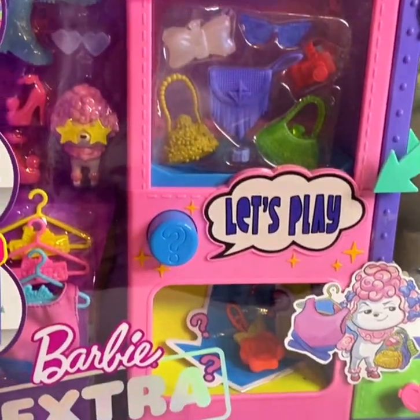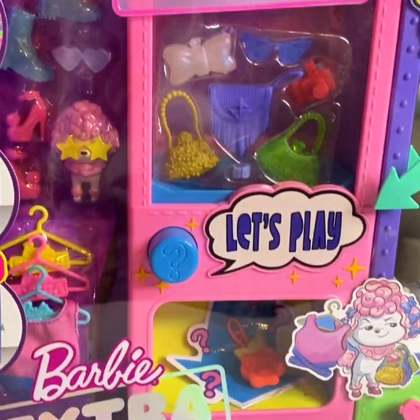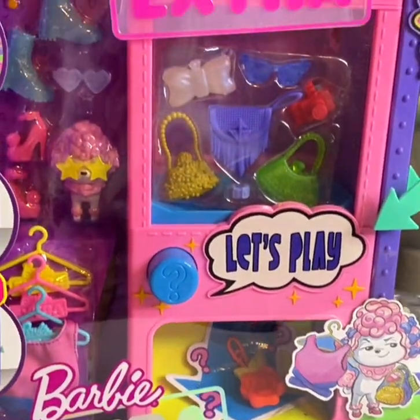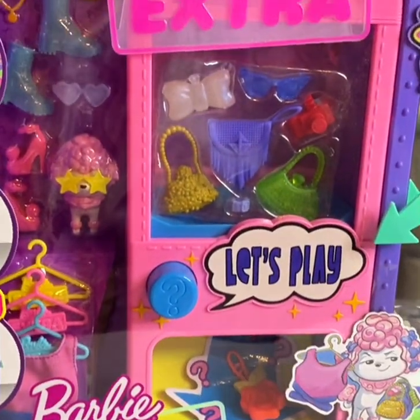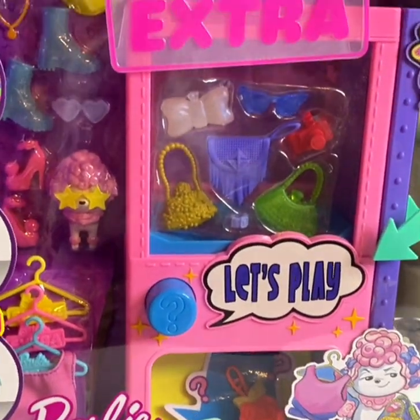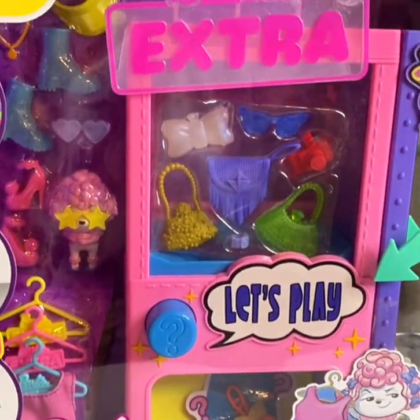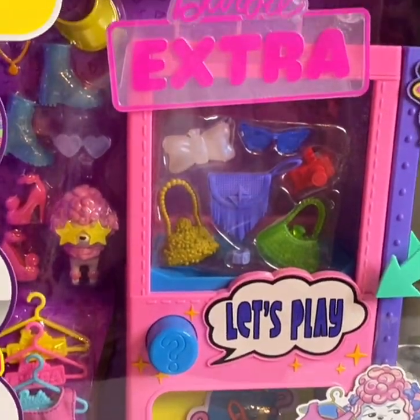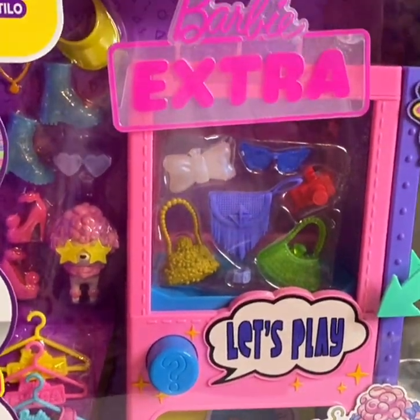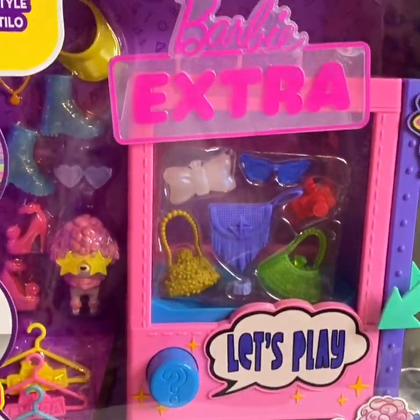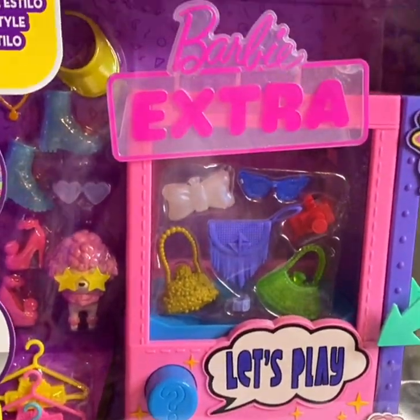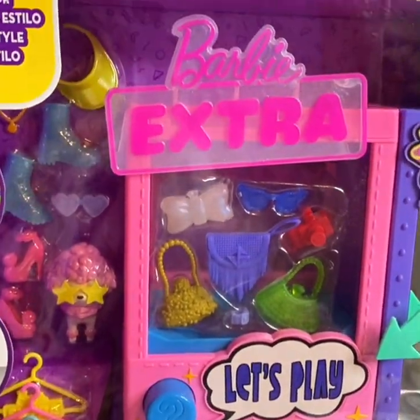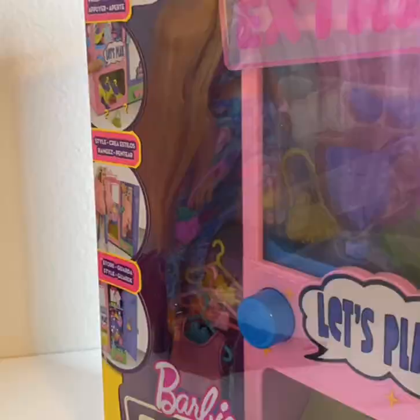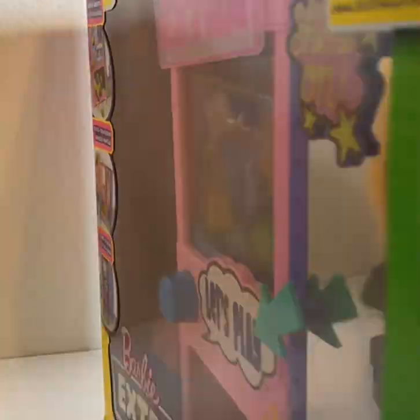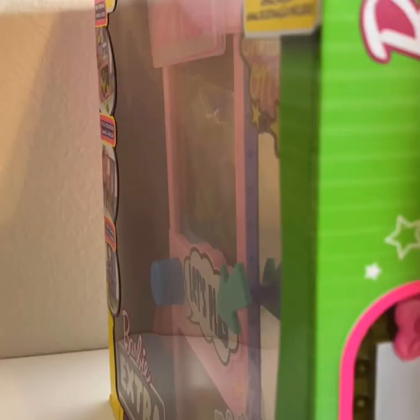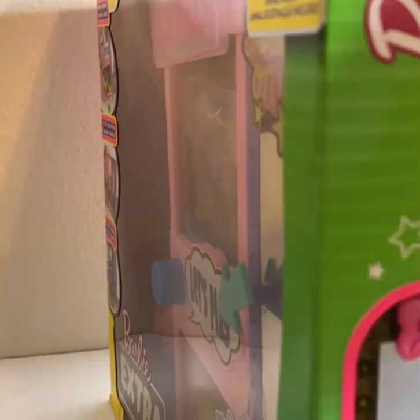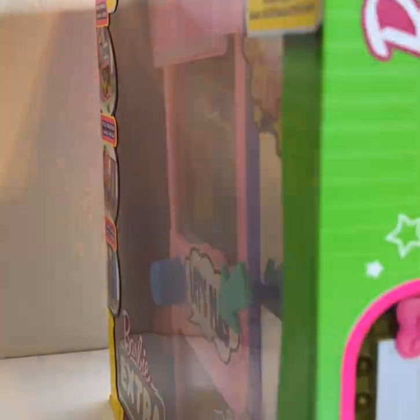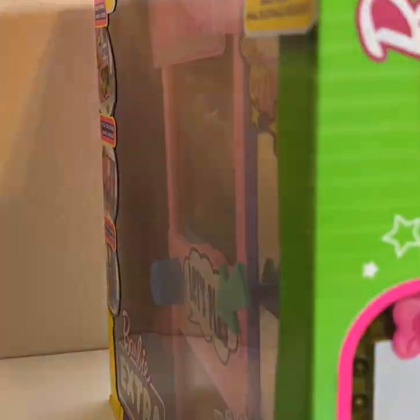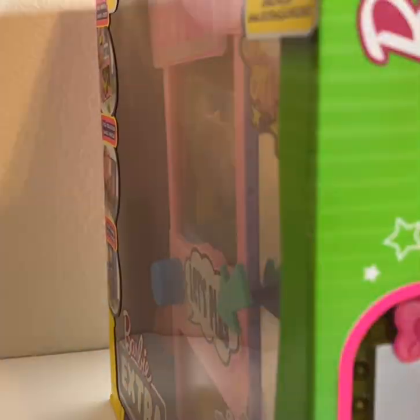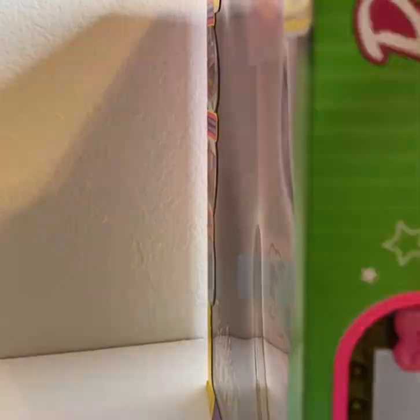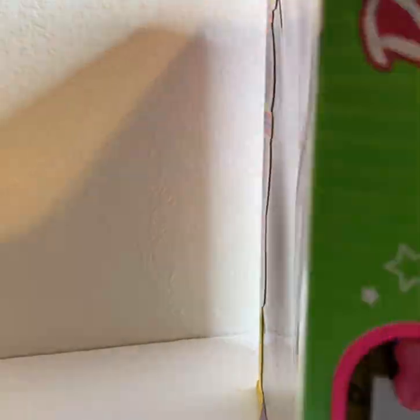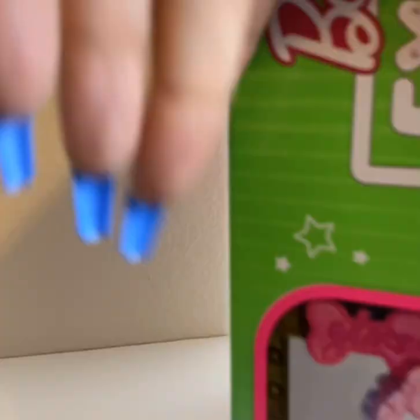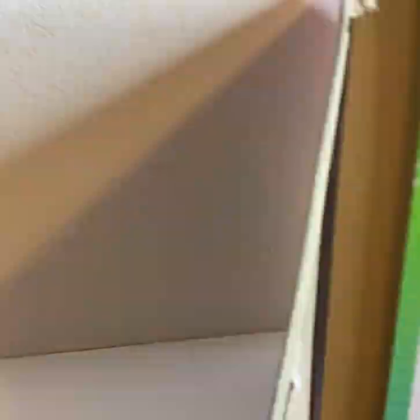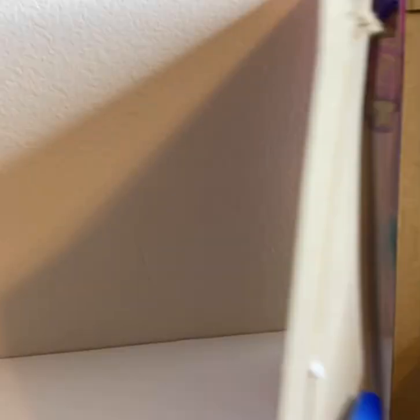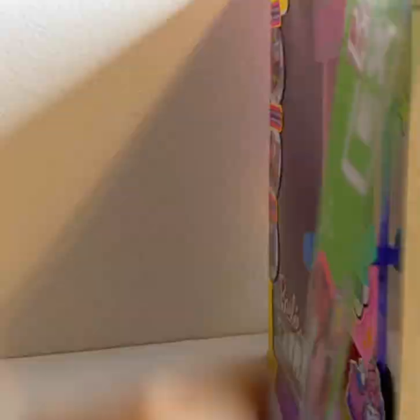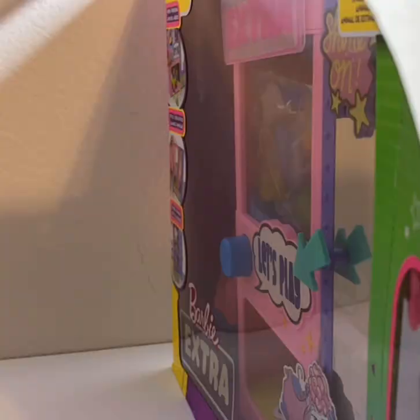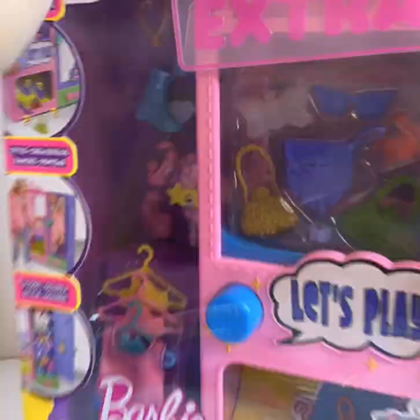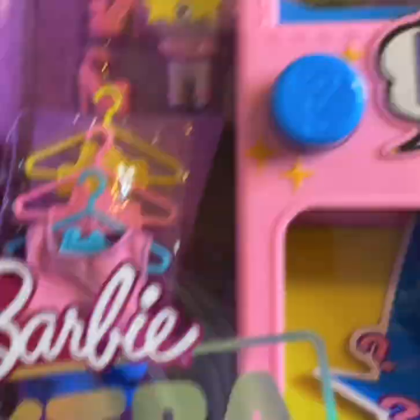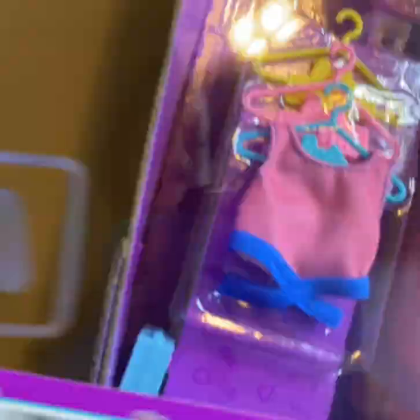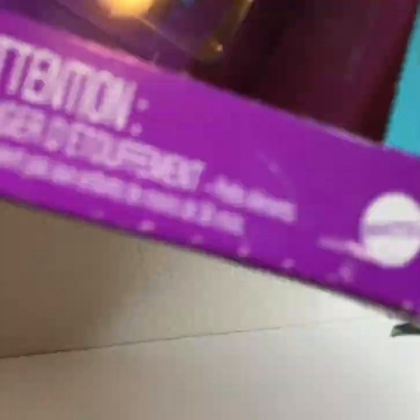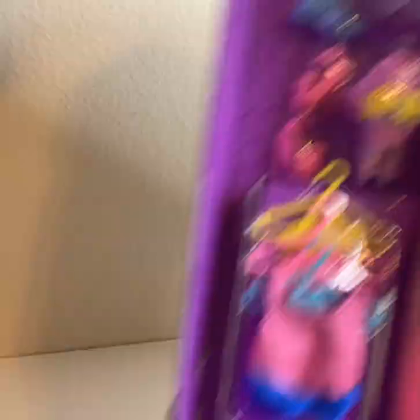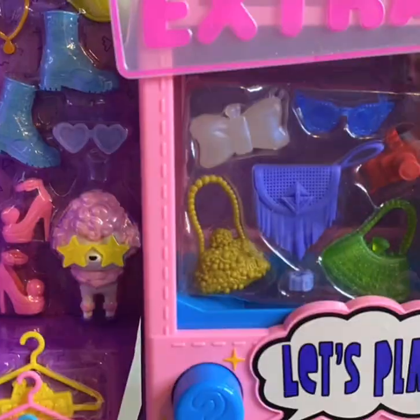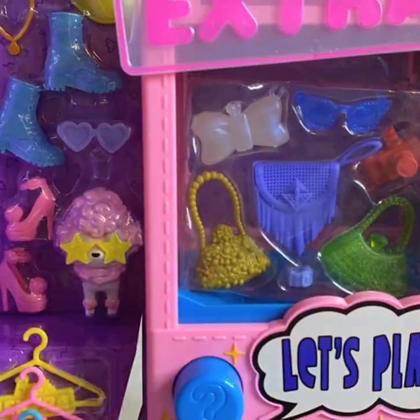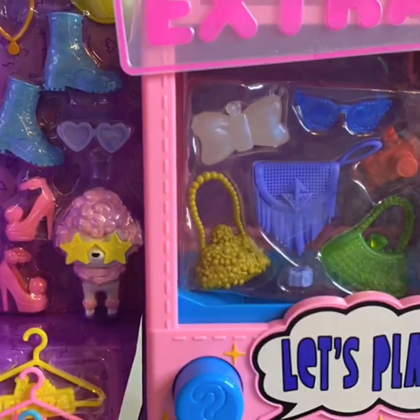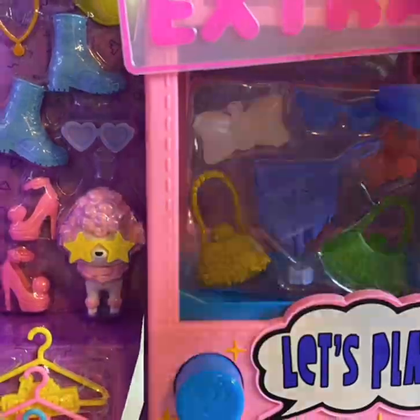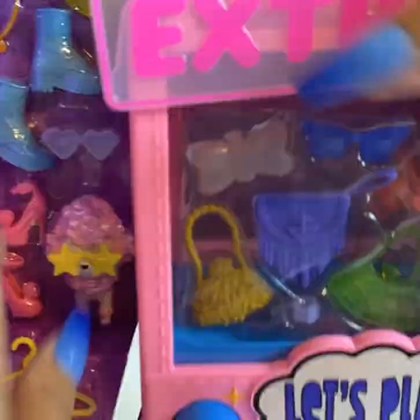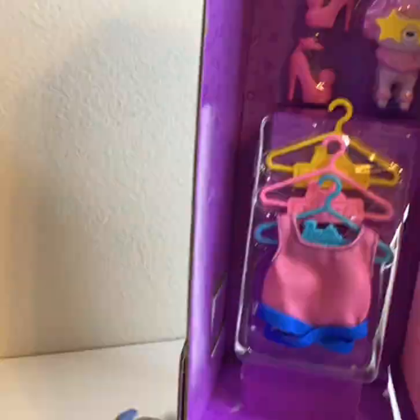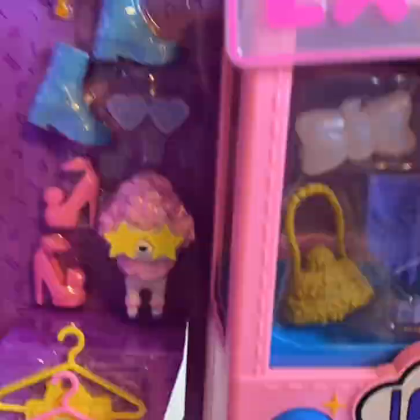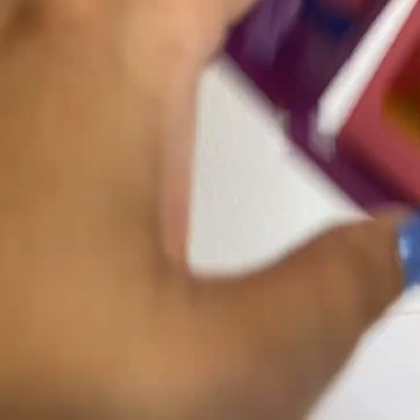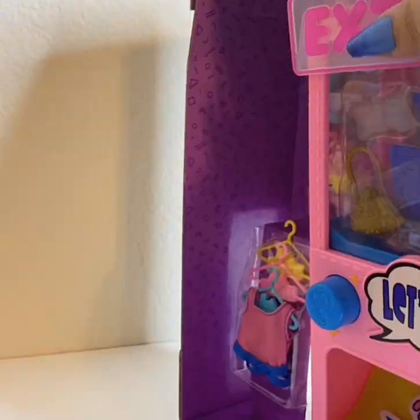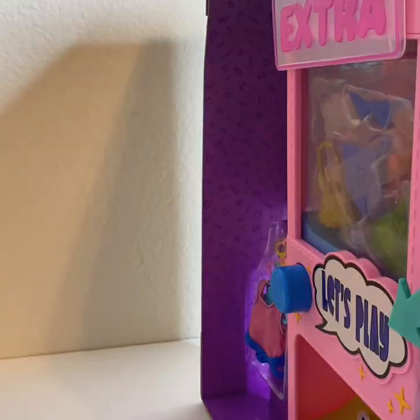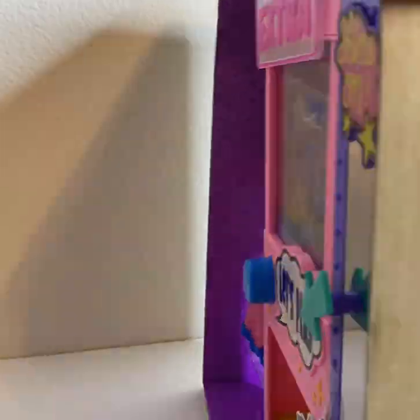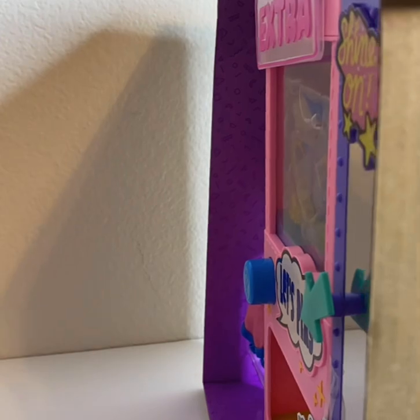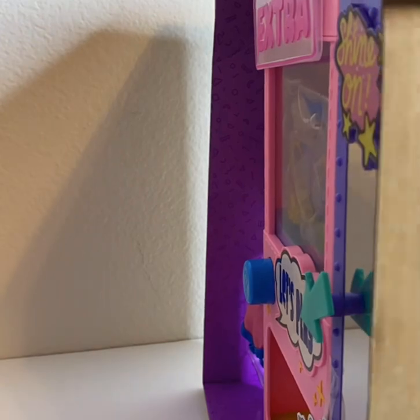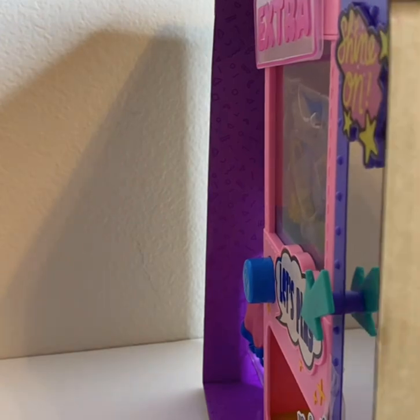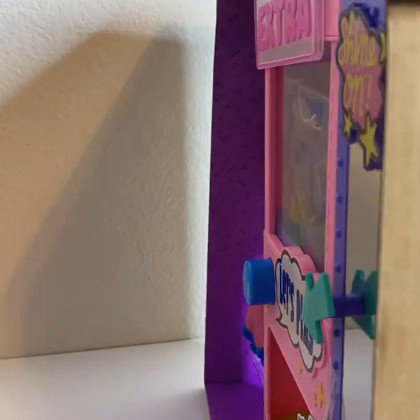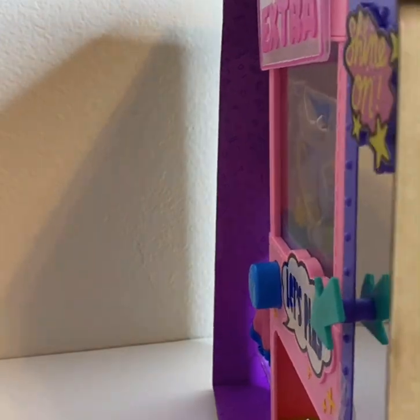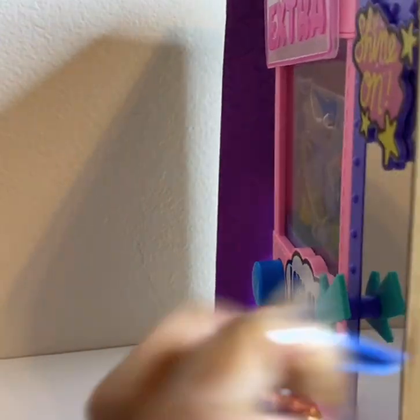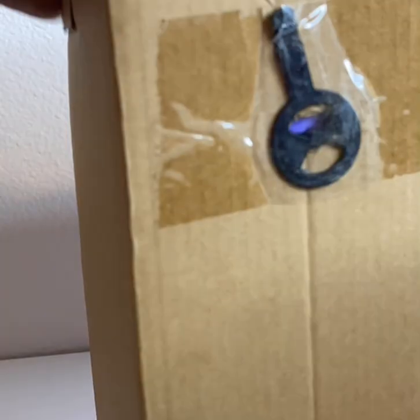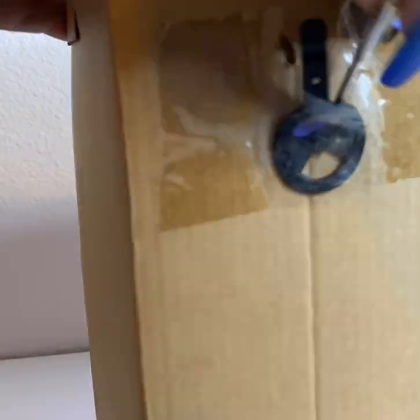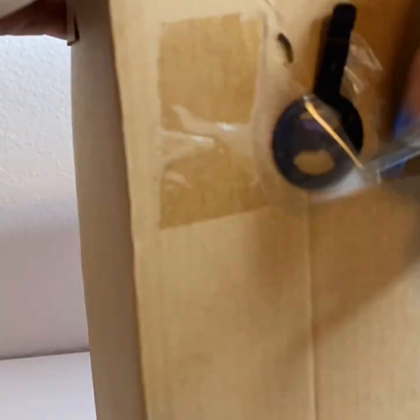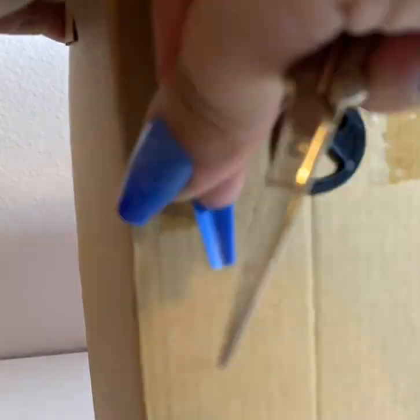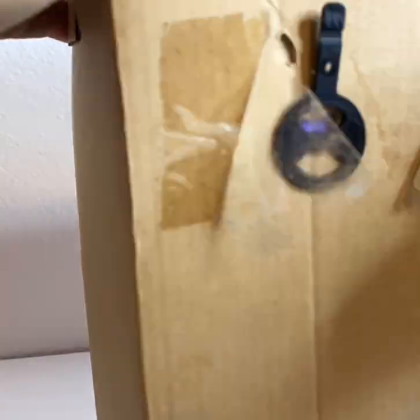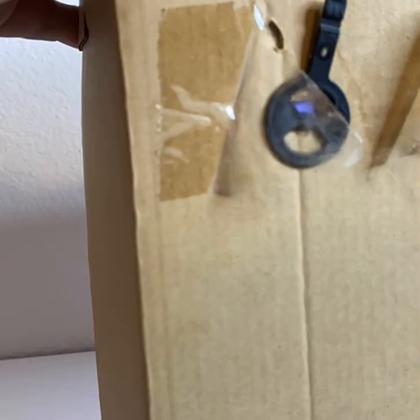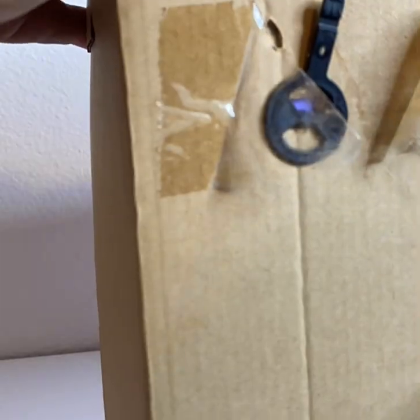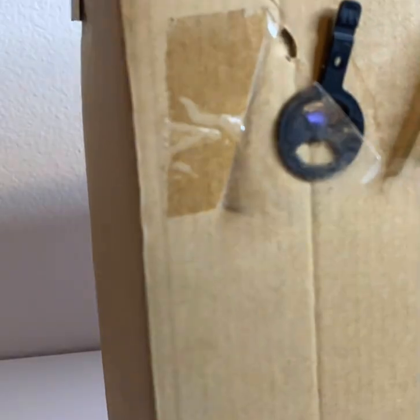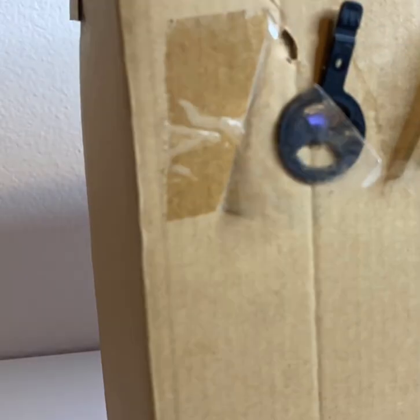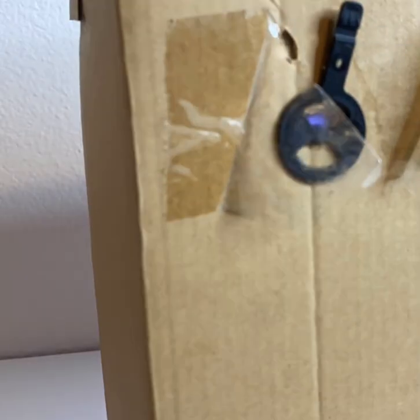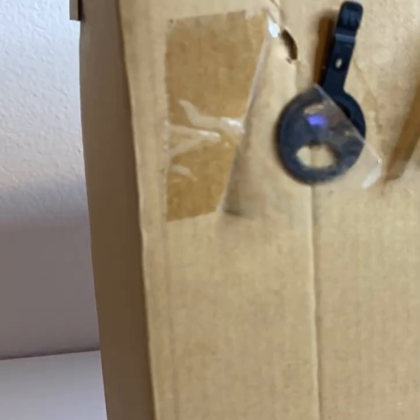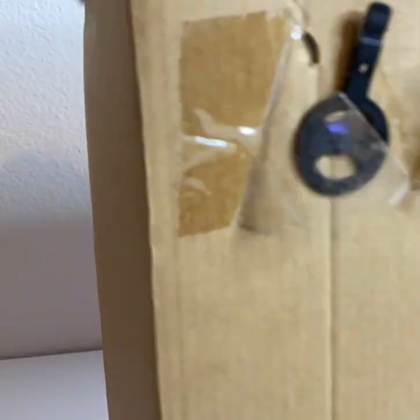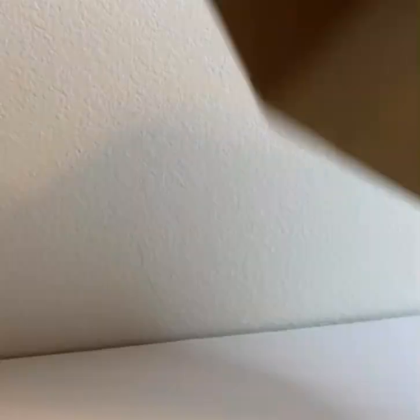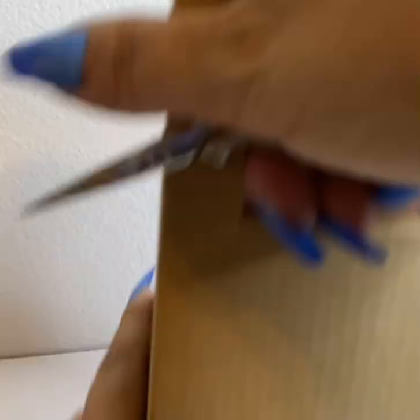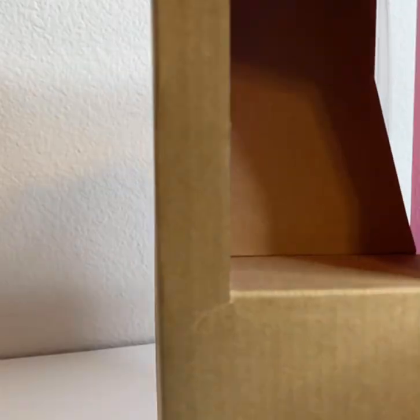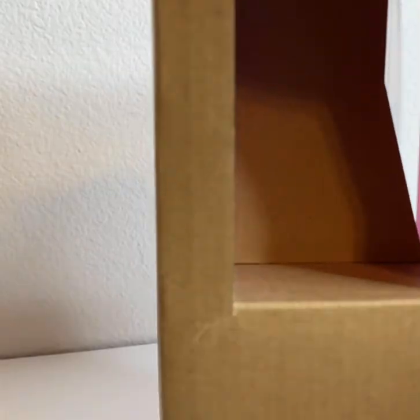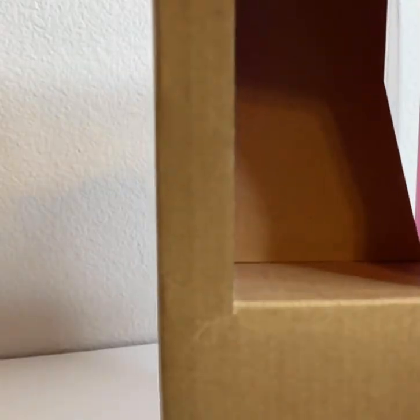I did order the Barbie Extra Fancy doll with the pink dress but she hasn't arrived yet — as soon as she does I will let you know.